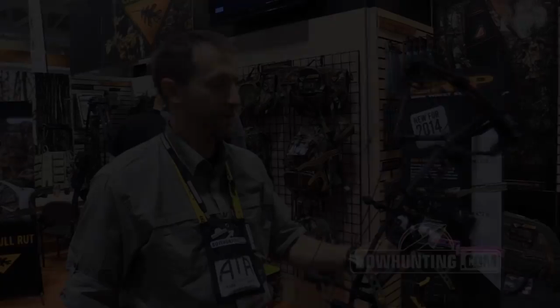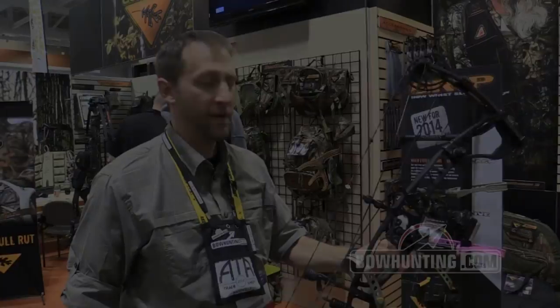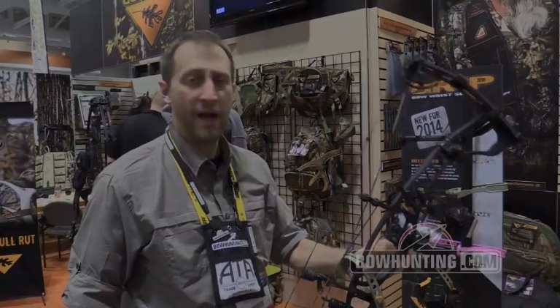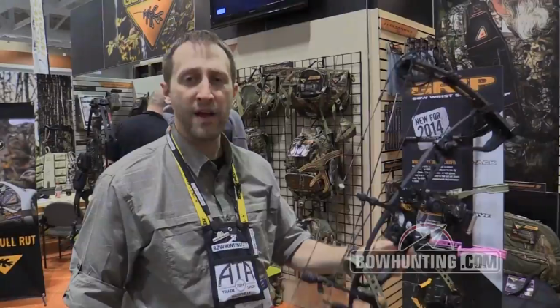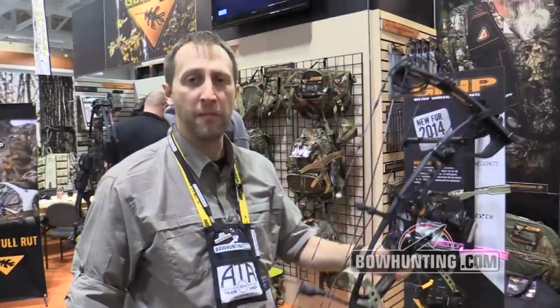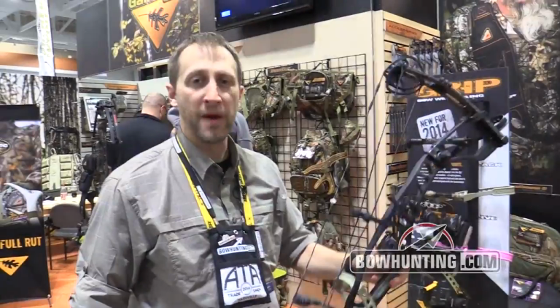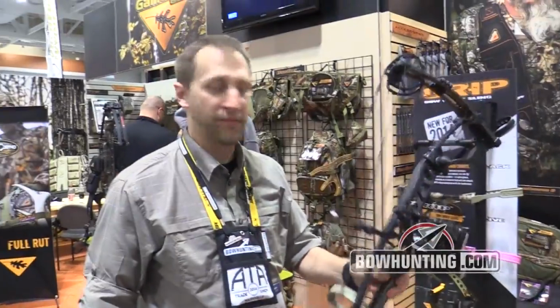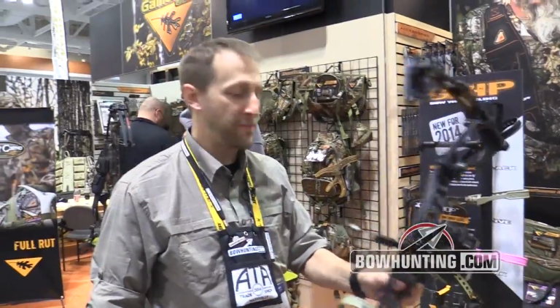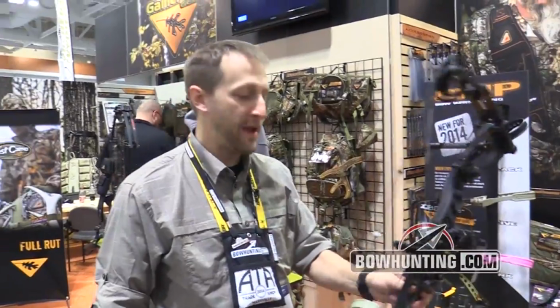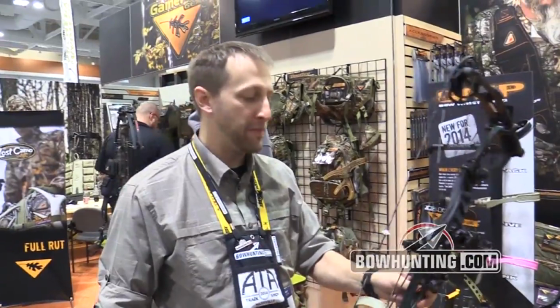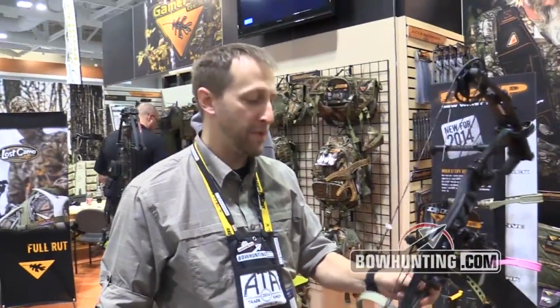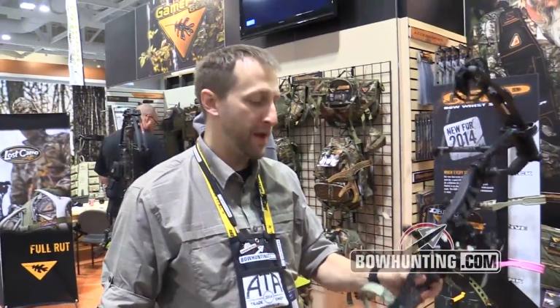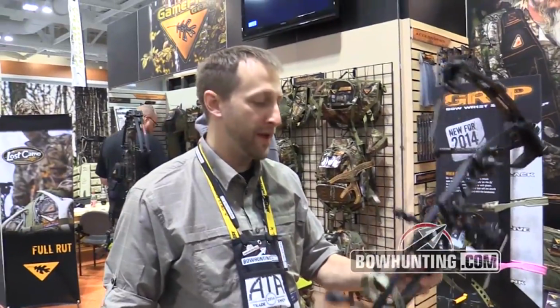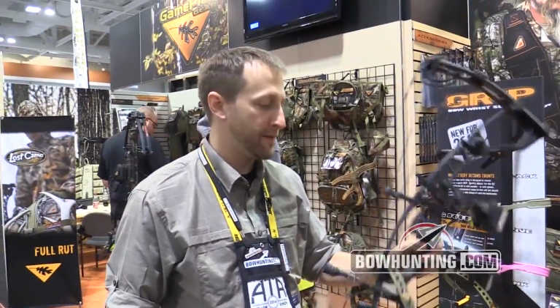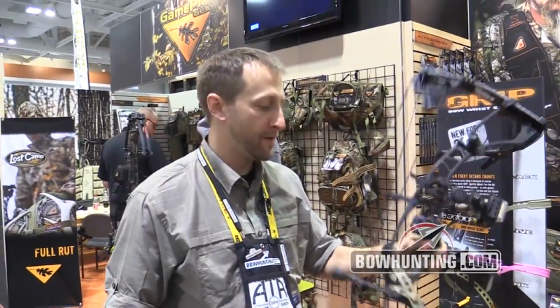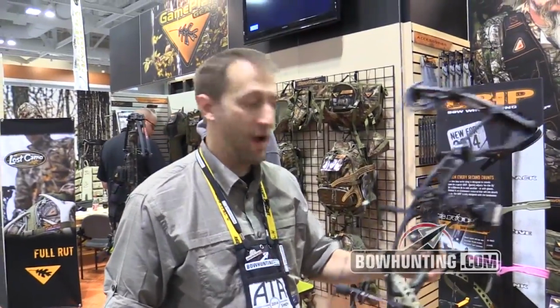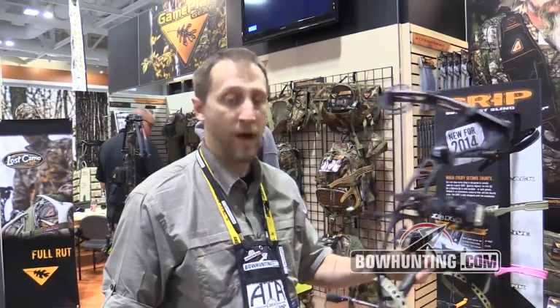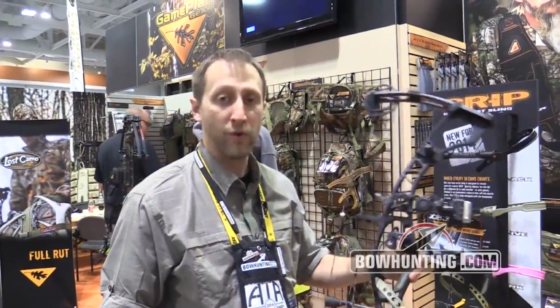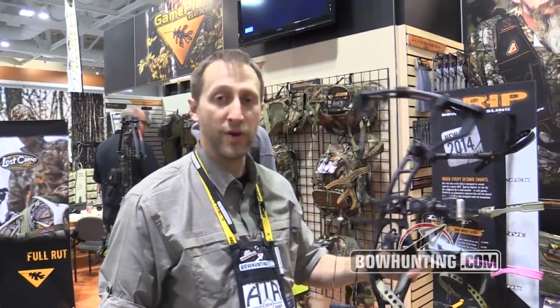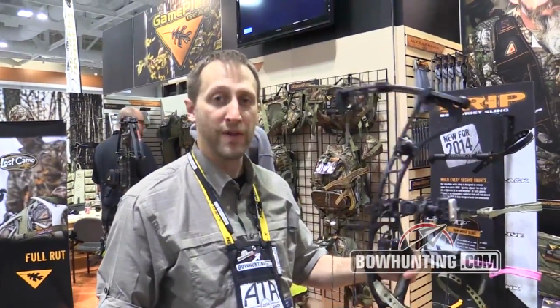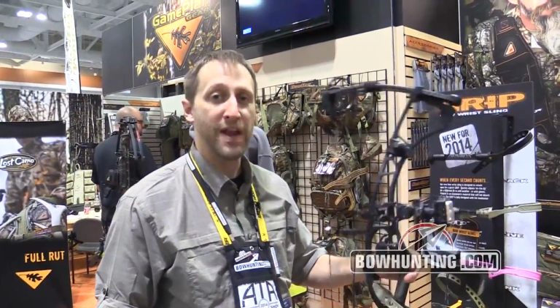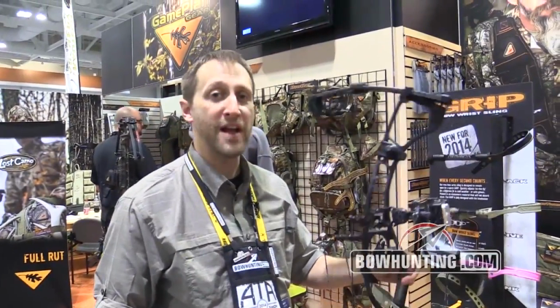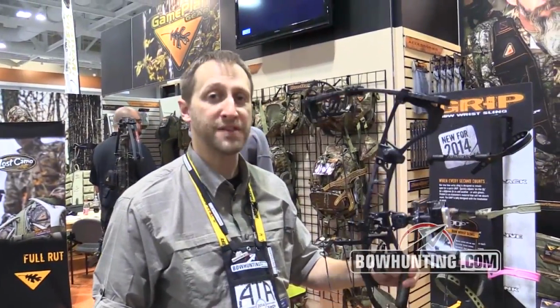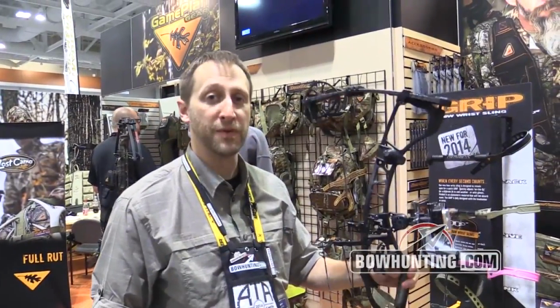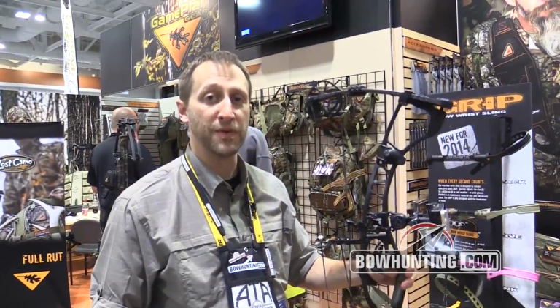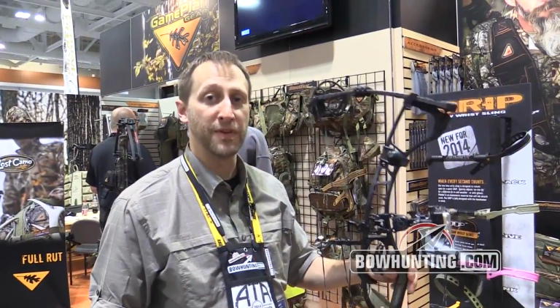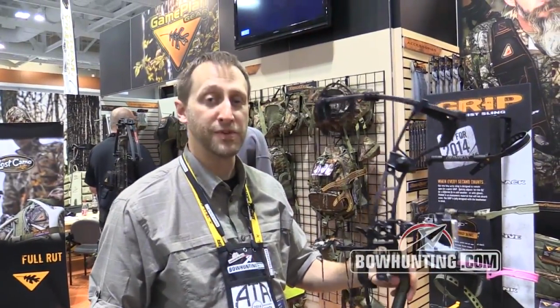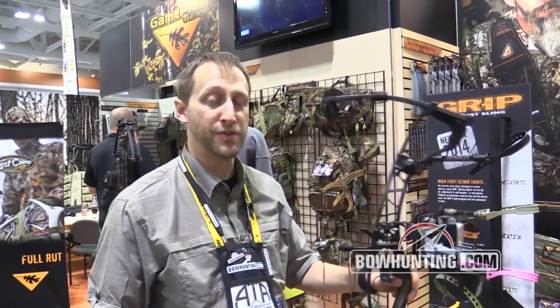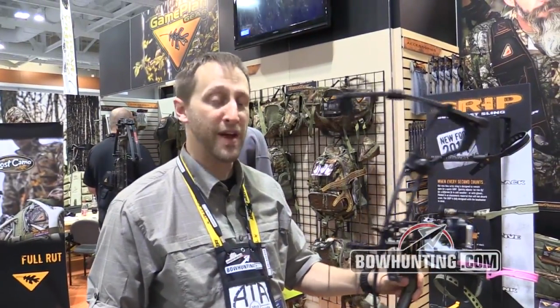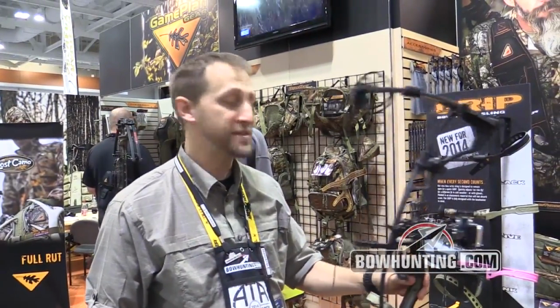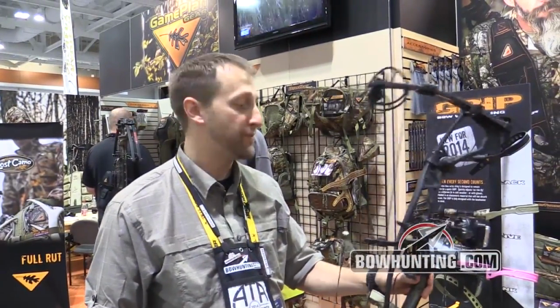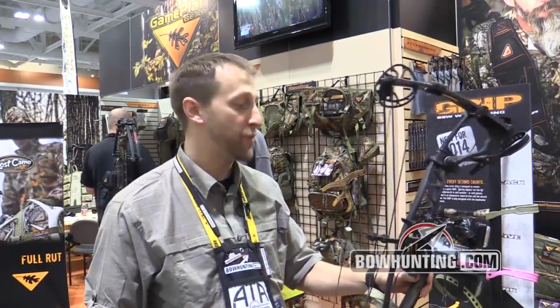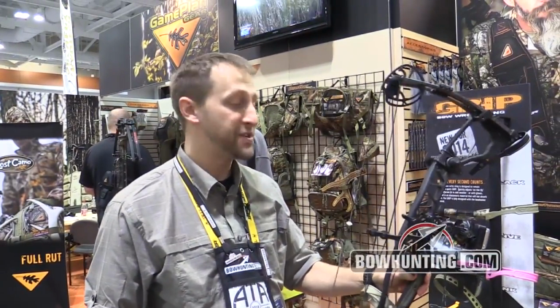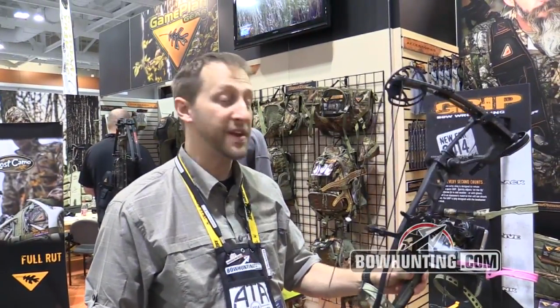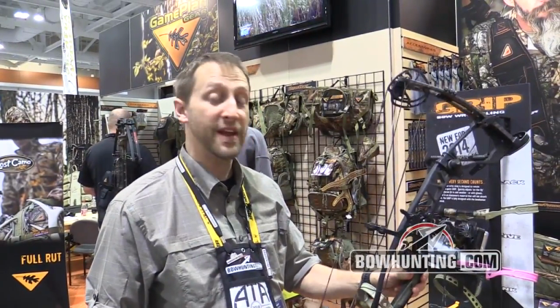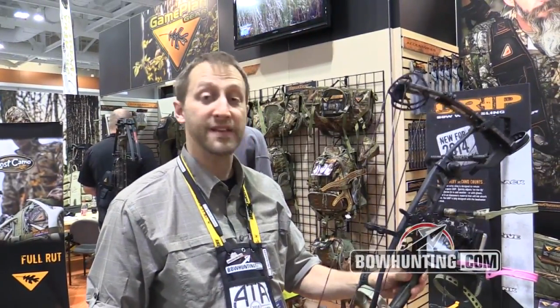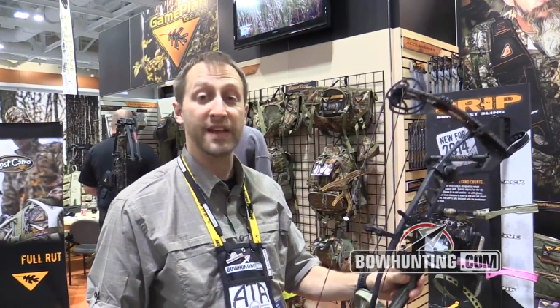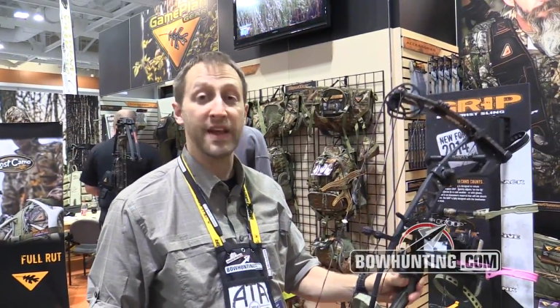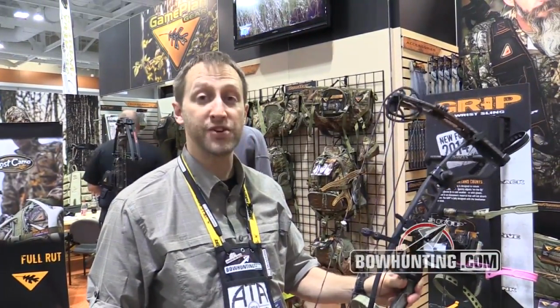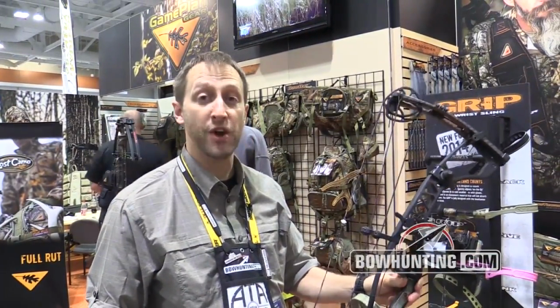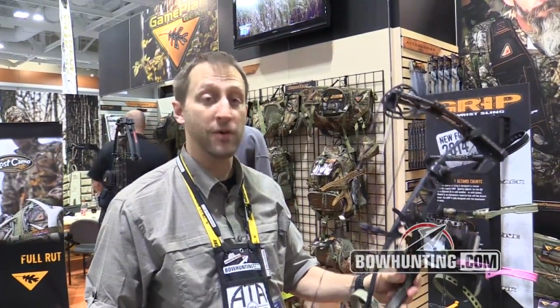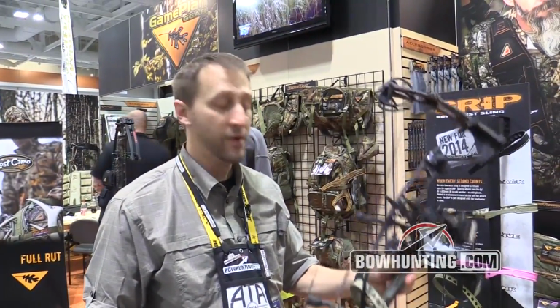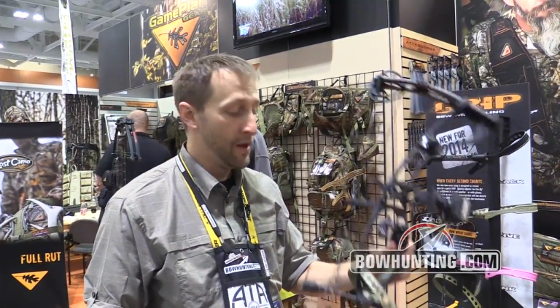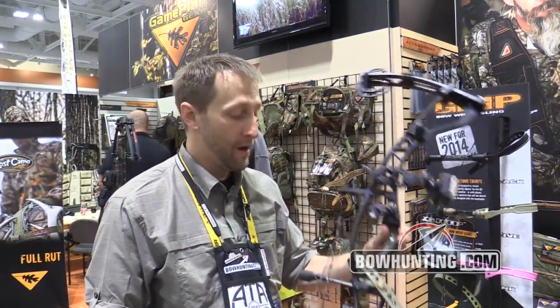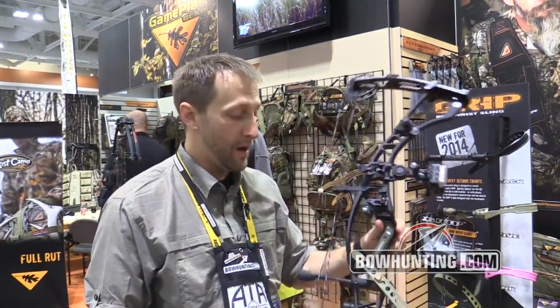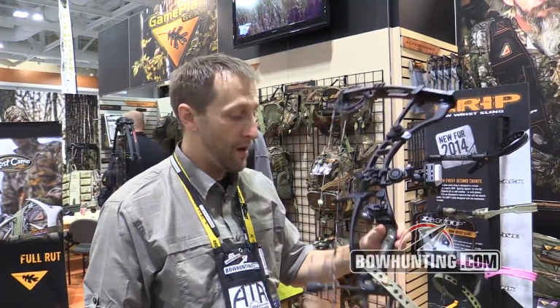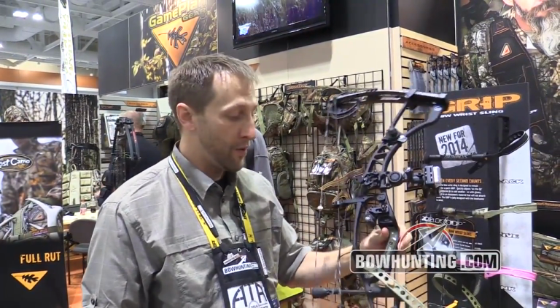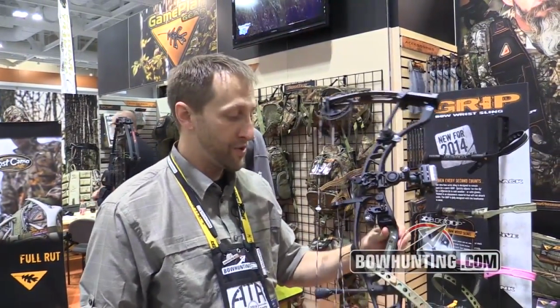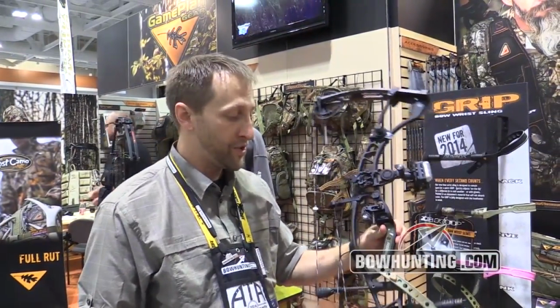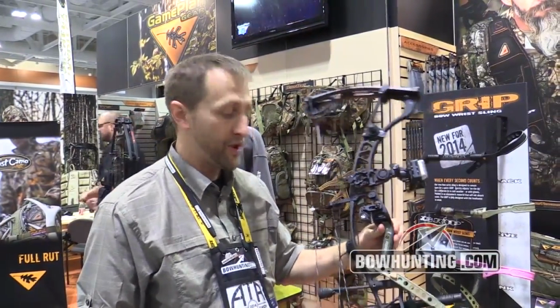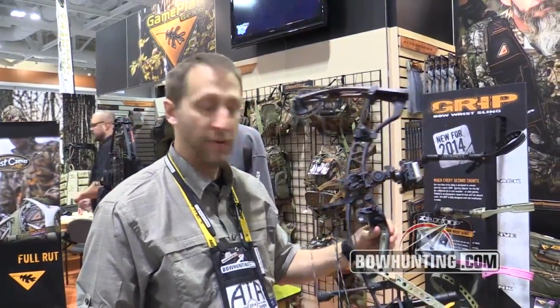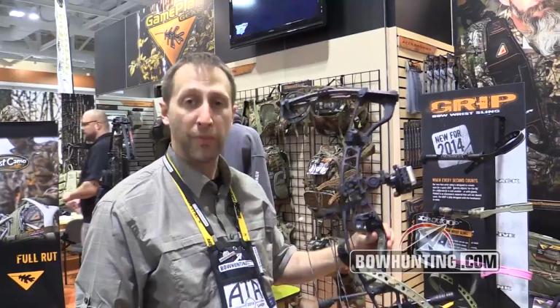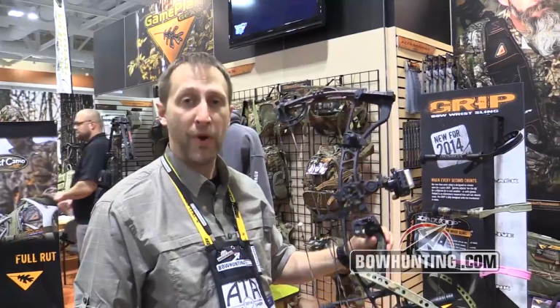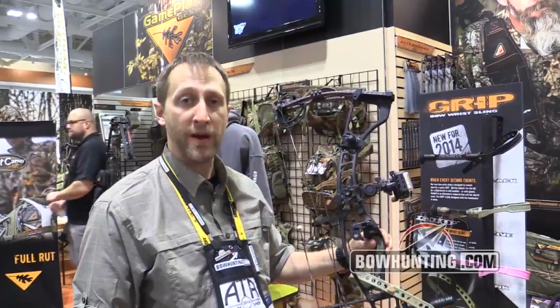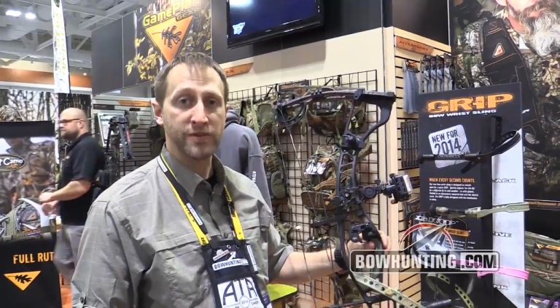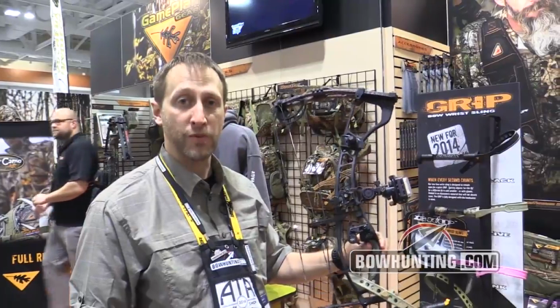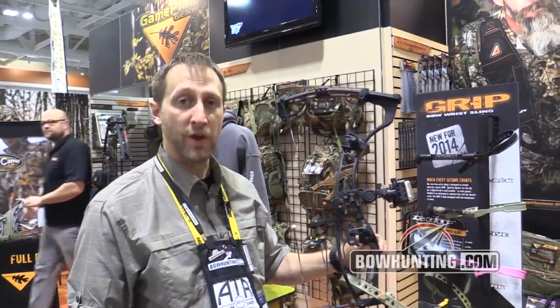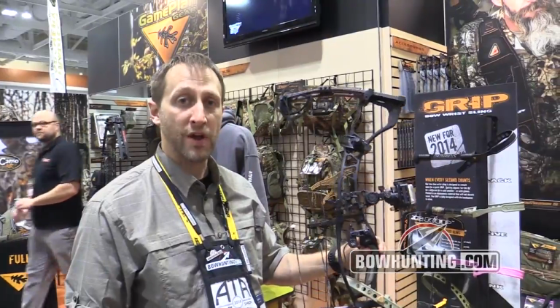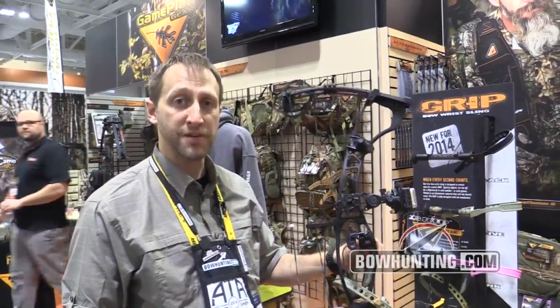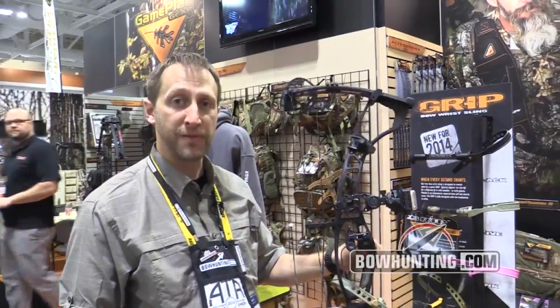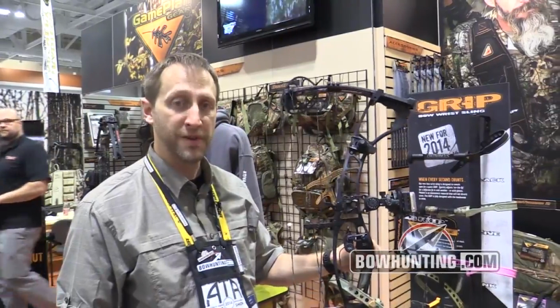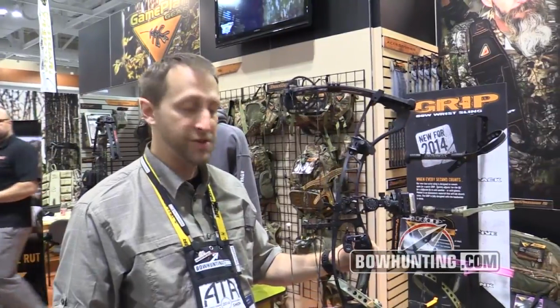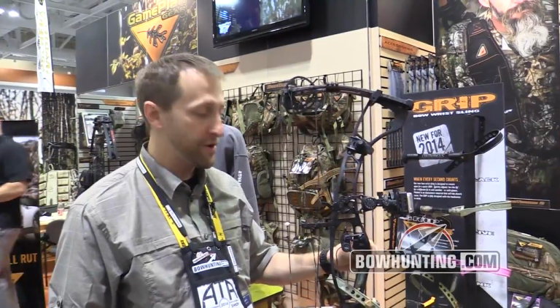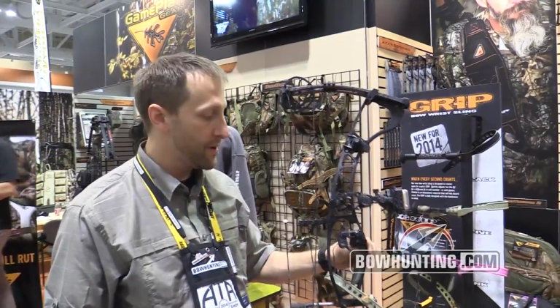Hi, I'm Mike from Gameplan. We're here in Nashville at the 2014 ATA show. We want to show you a couple products we're launching for this year.